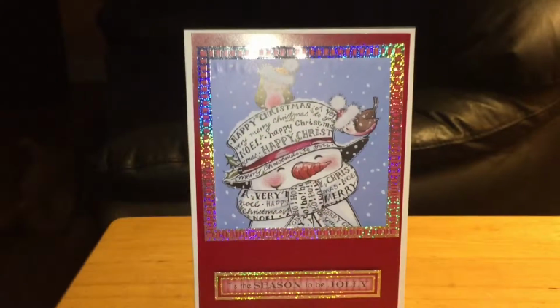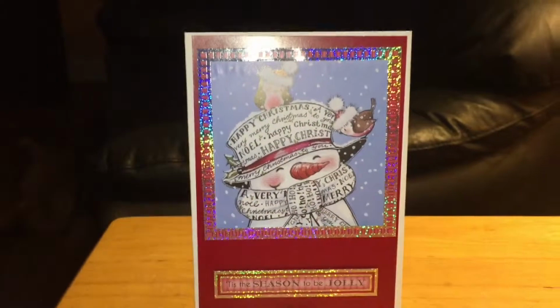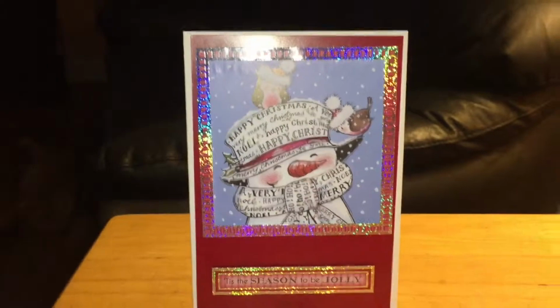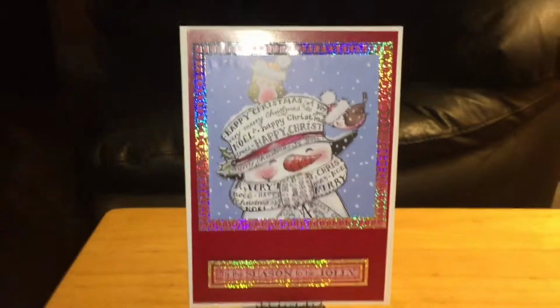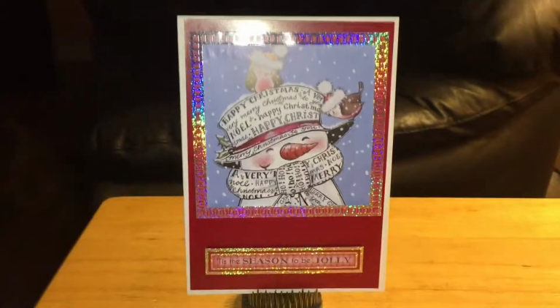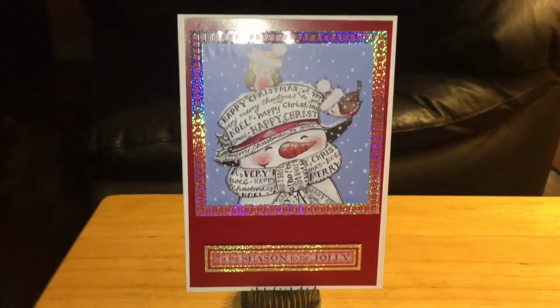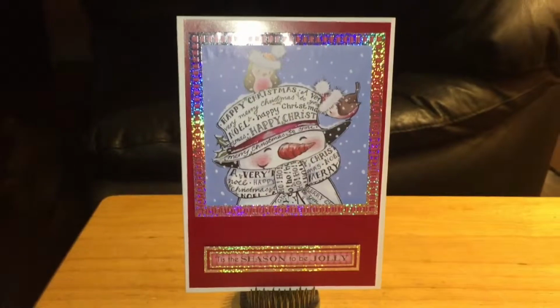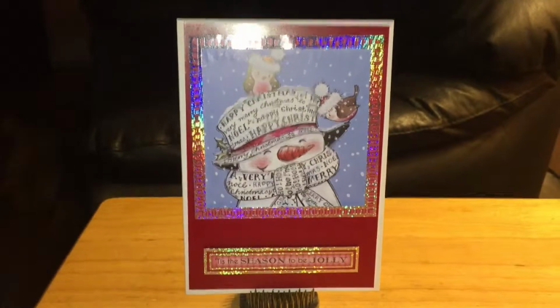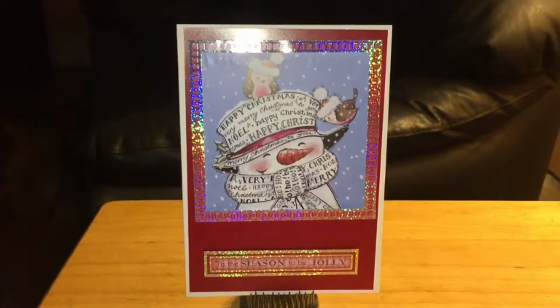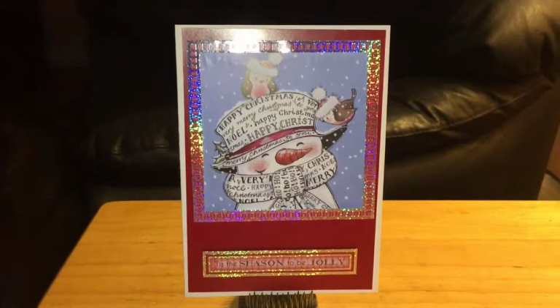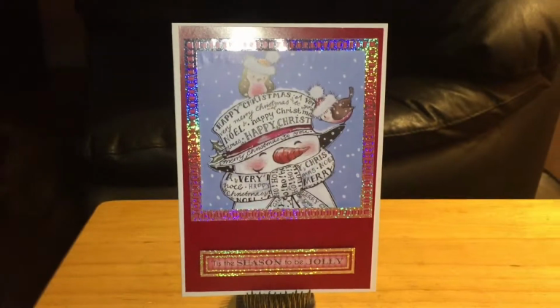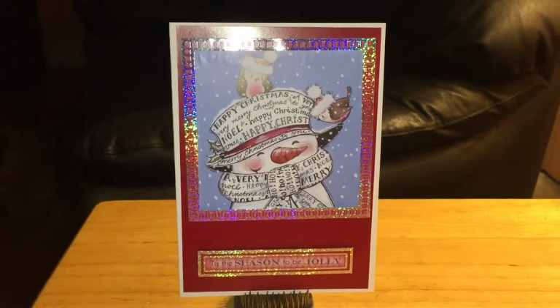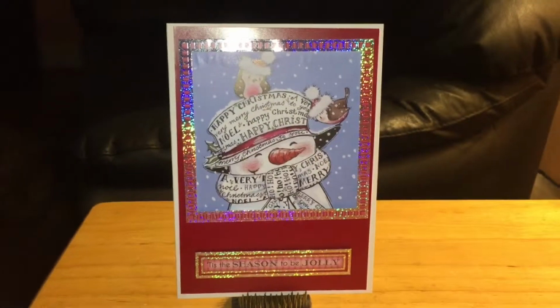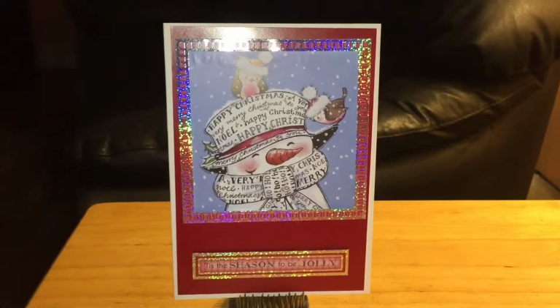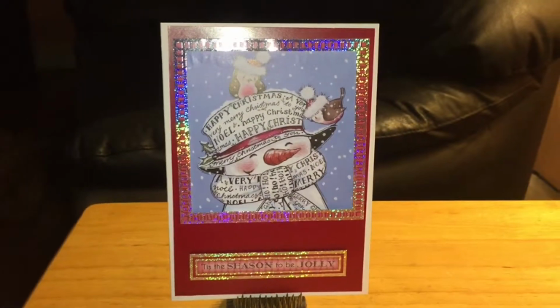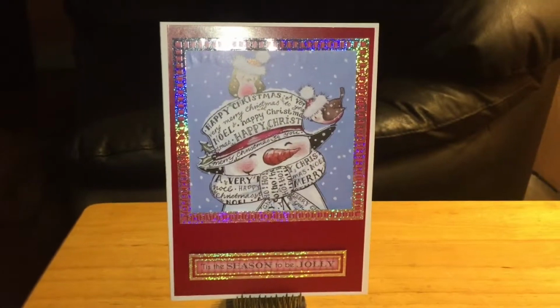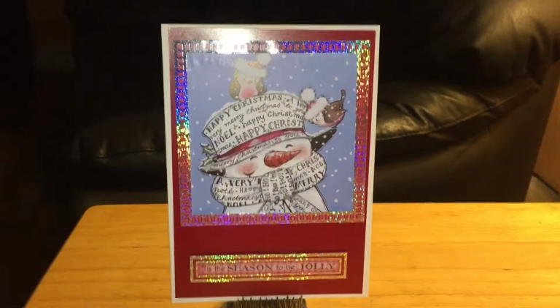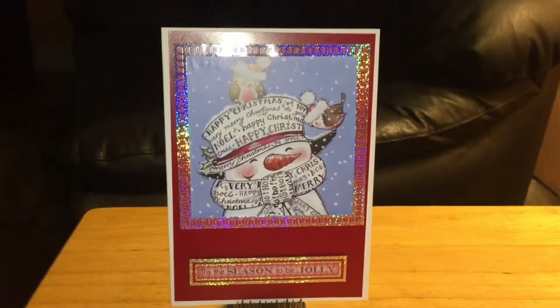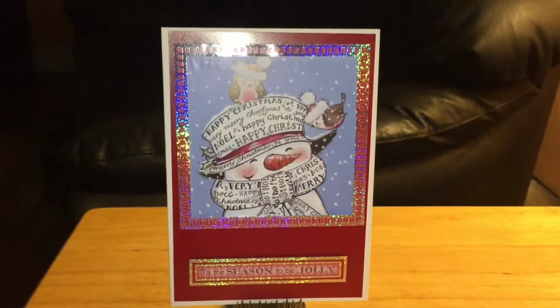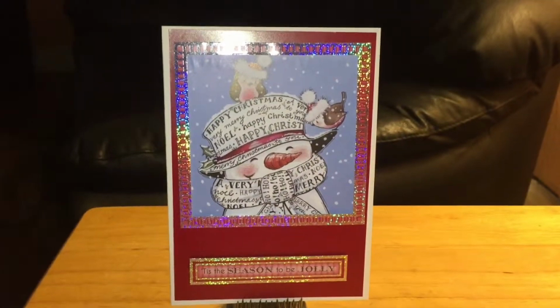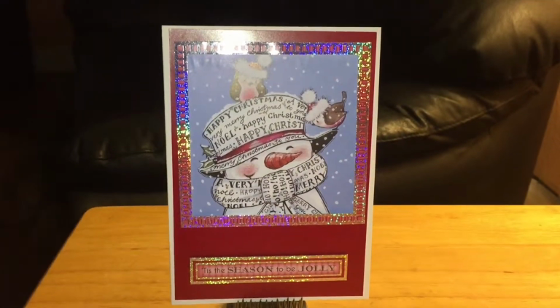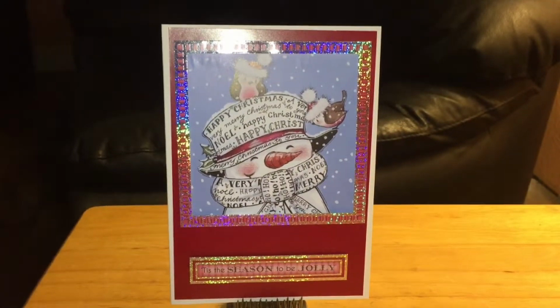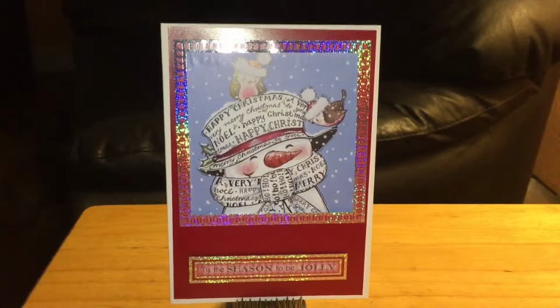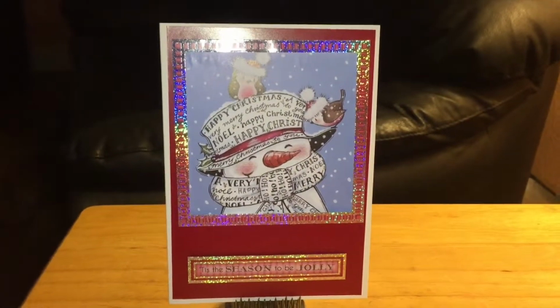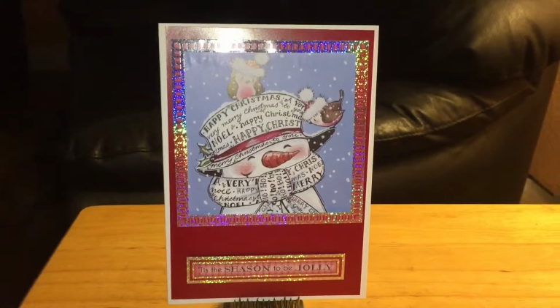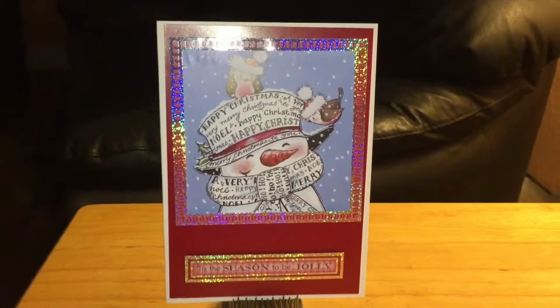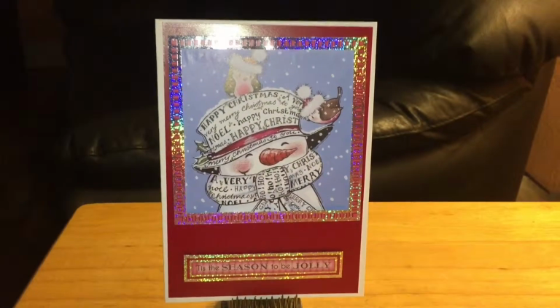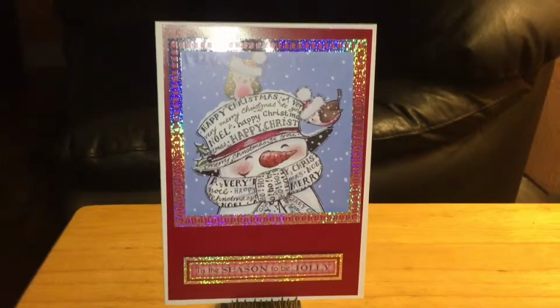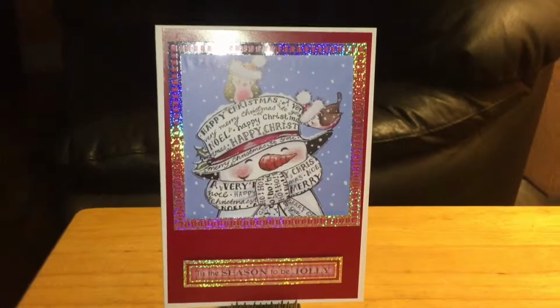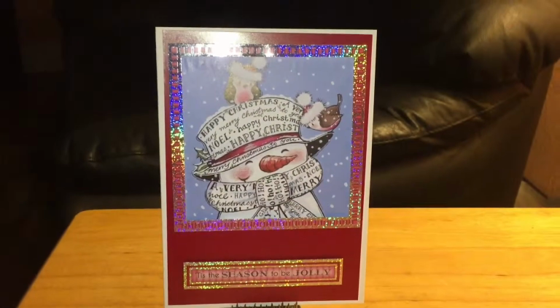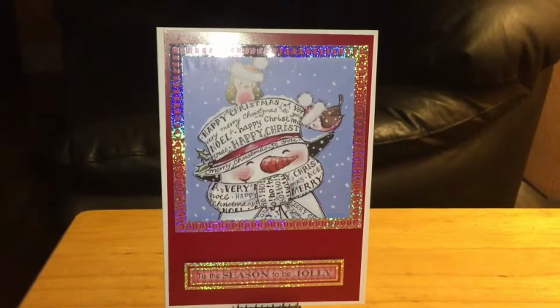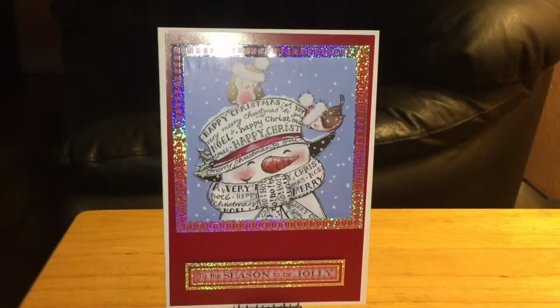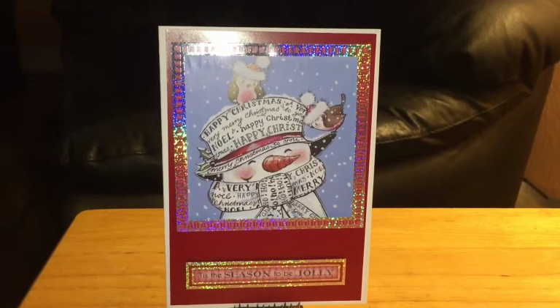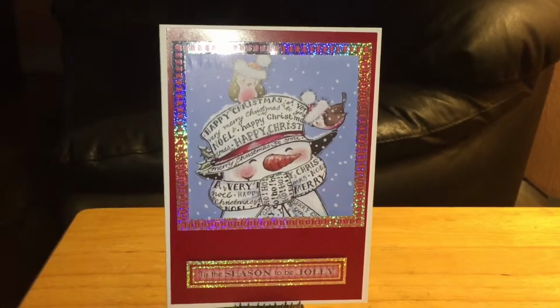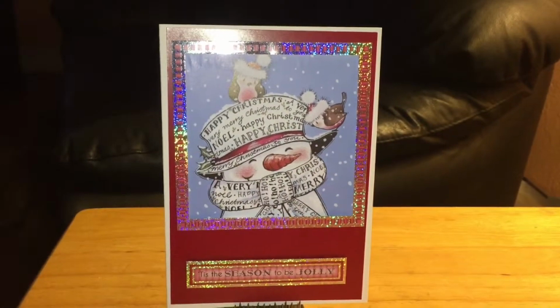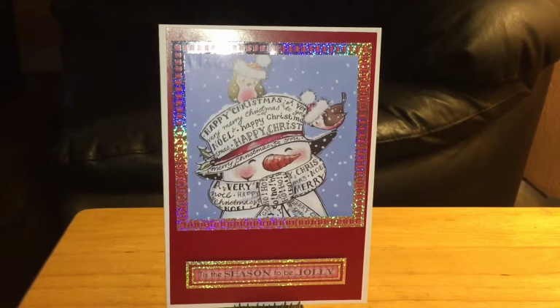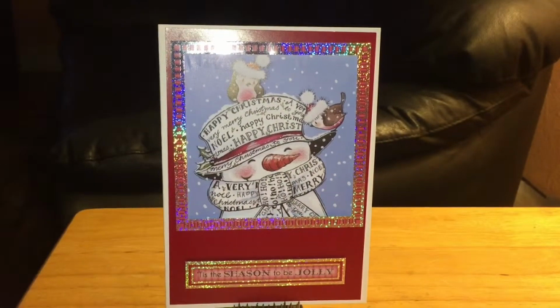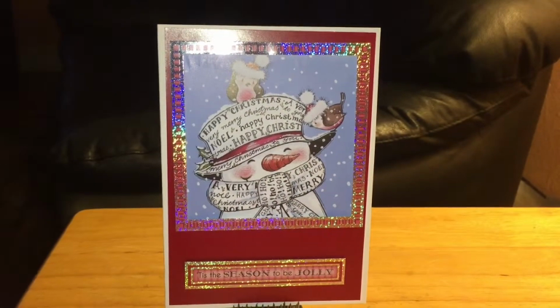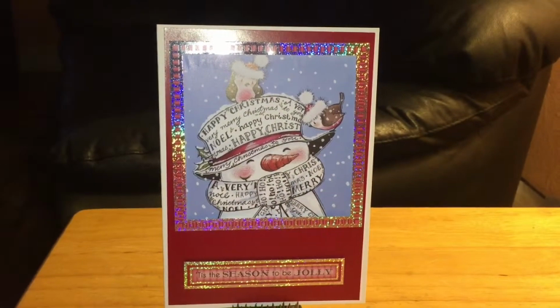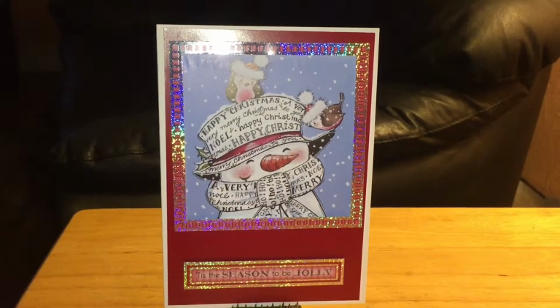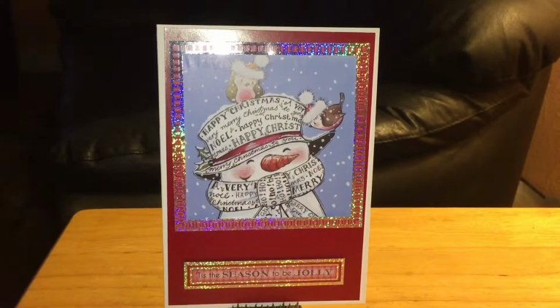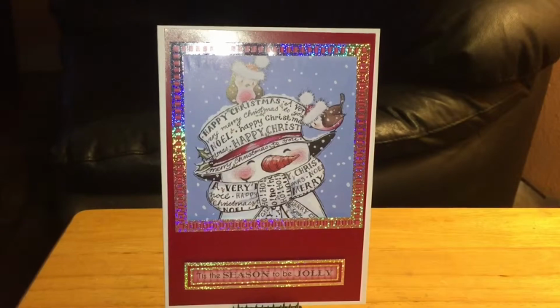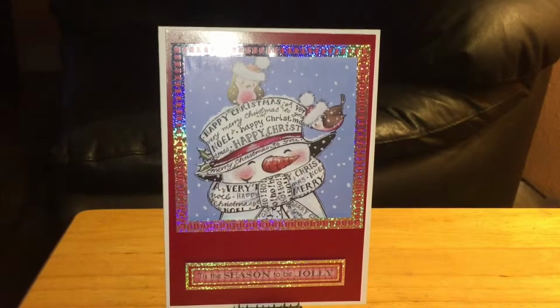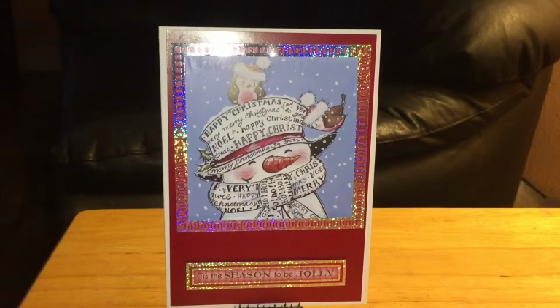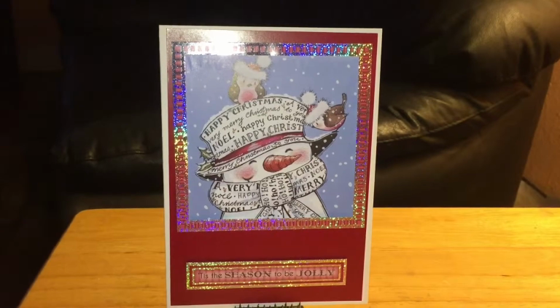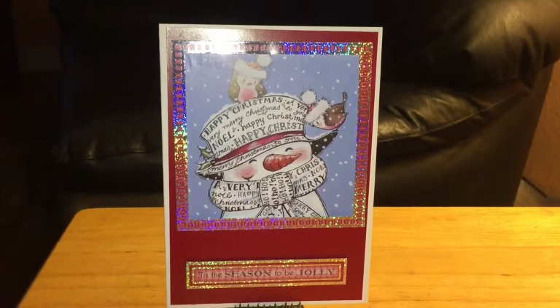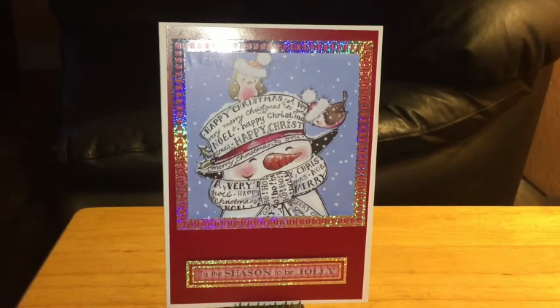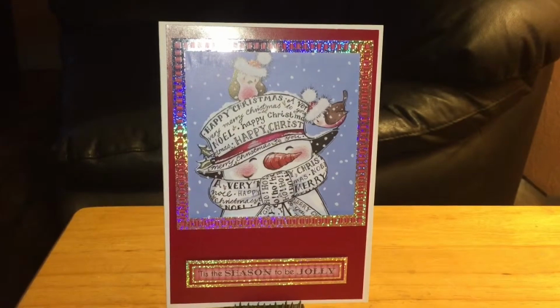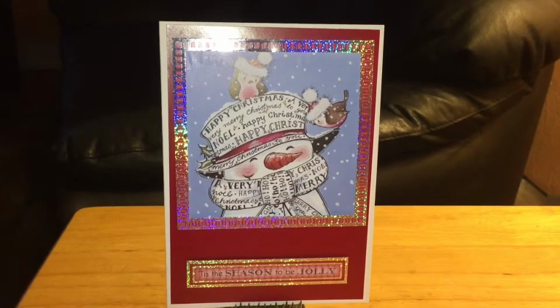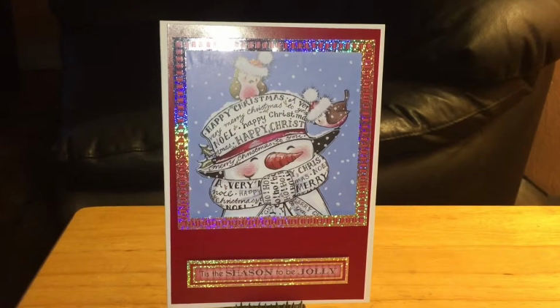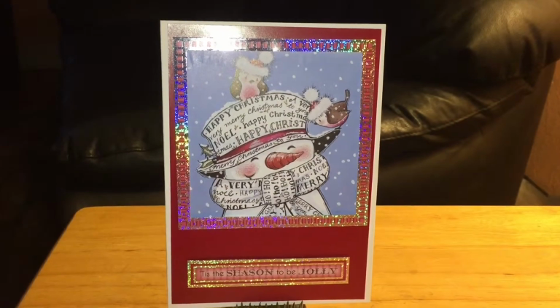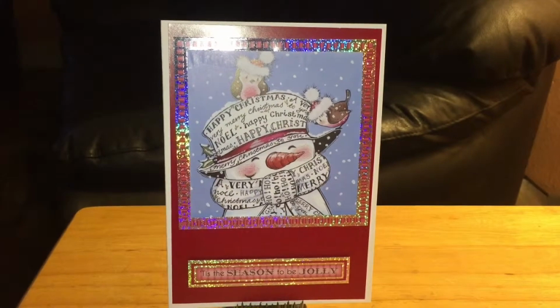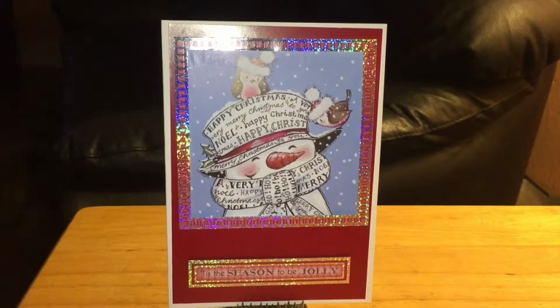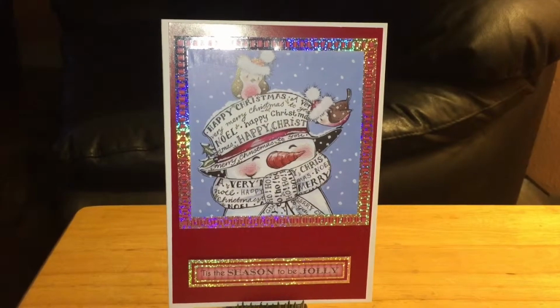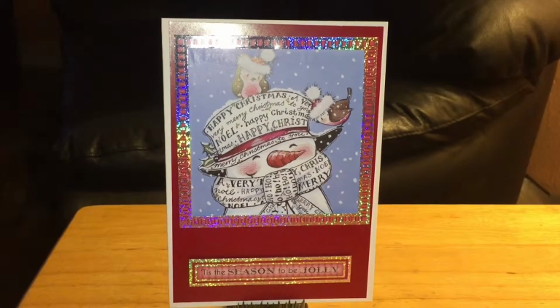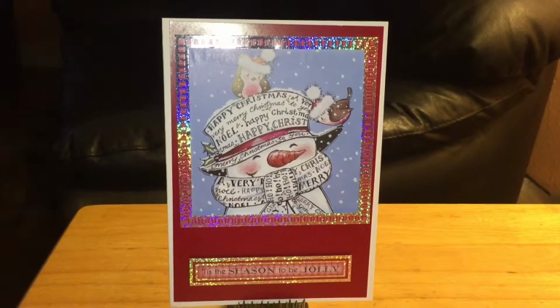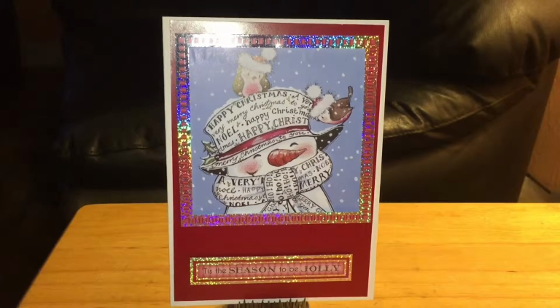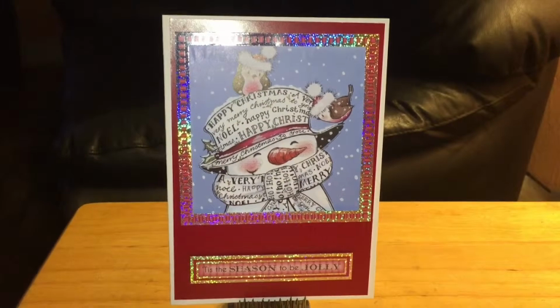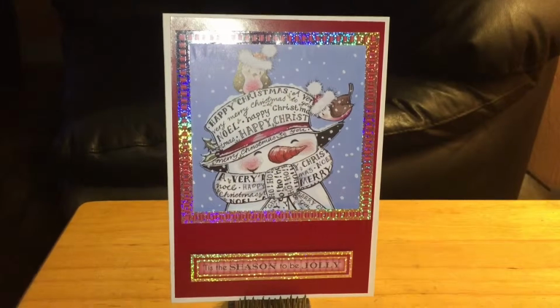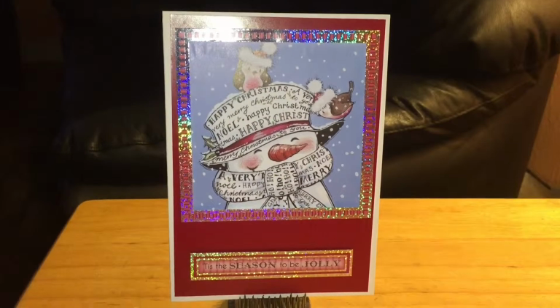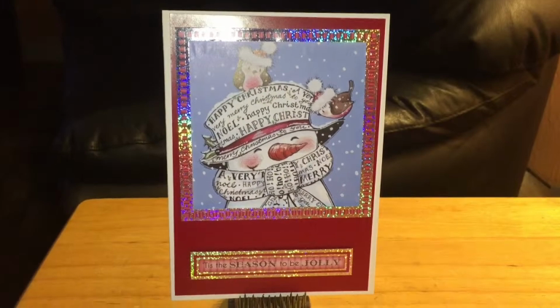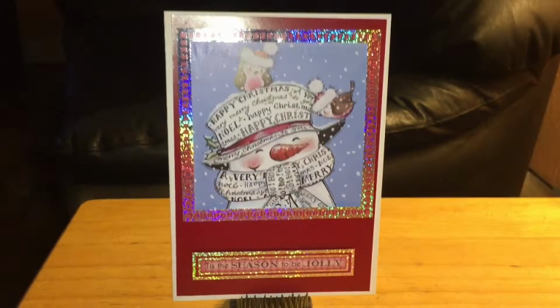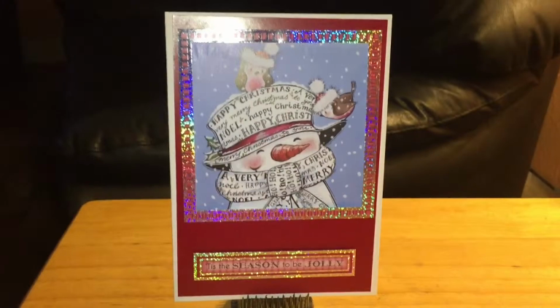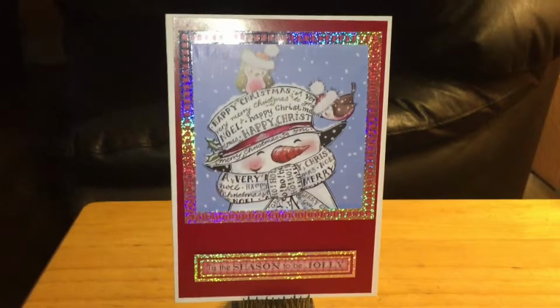Thanks for stopping by. I'll be back with another video showing some more cards for the holiday season. Thanks, bye-bye.